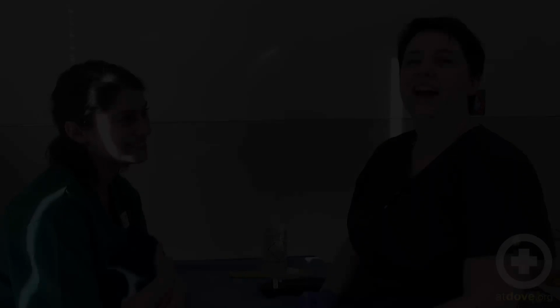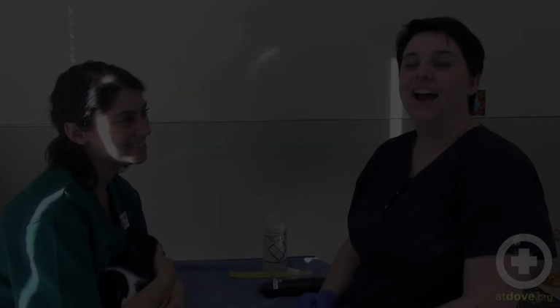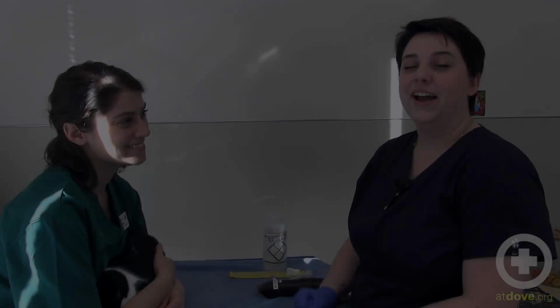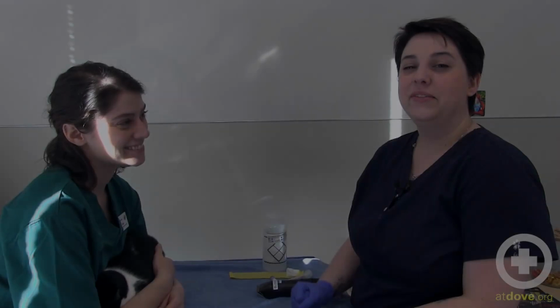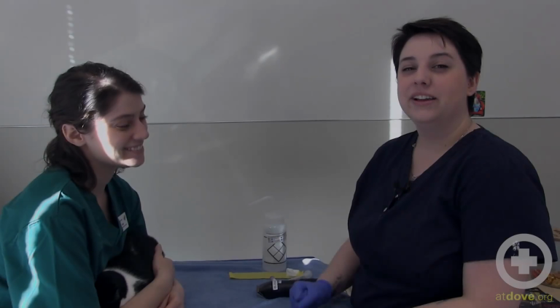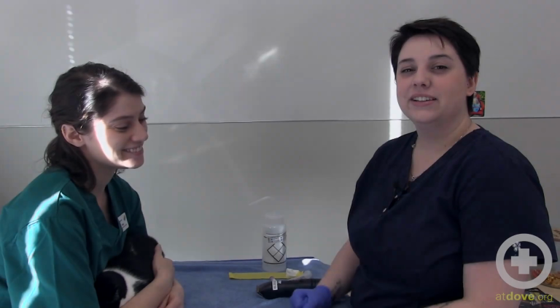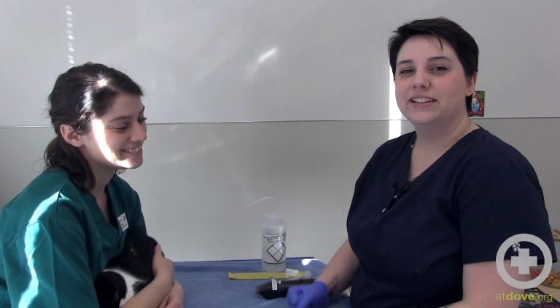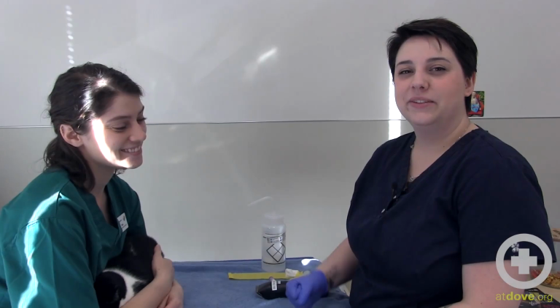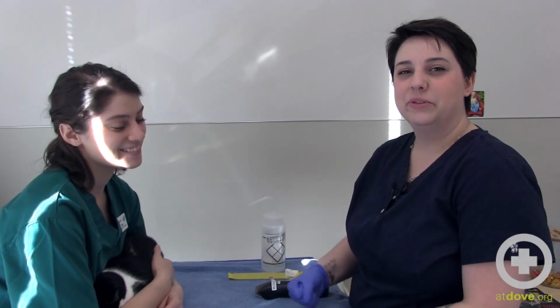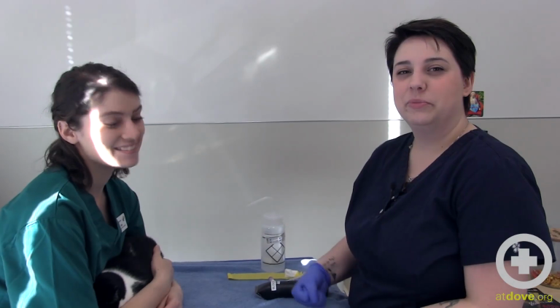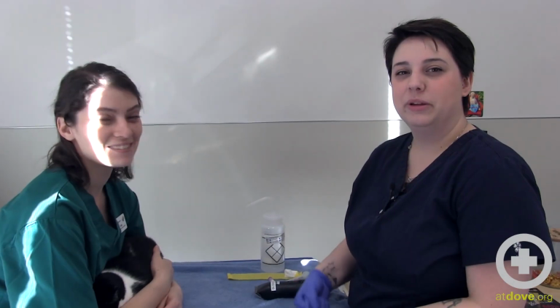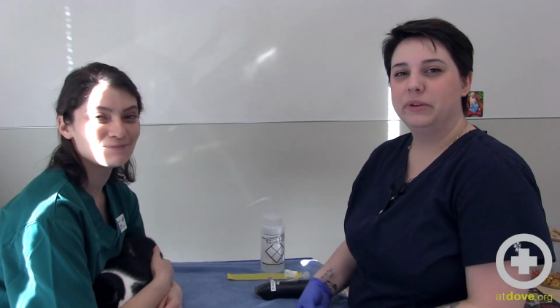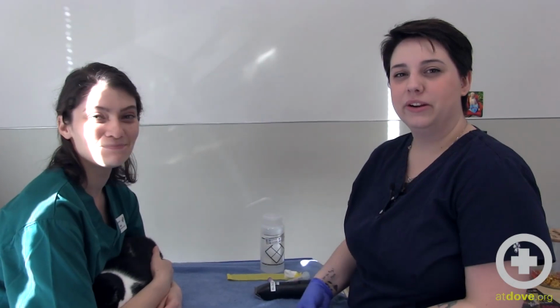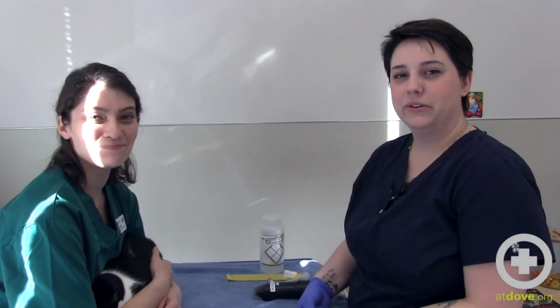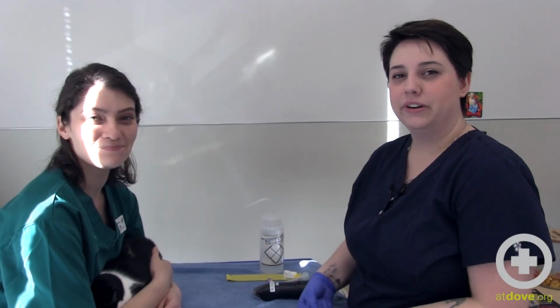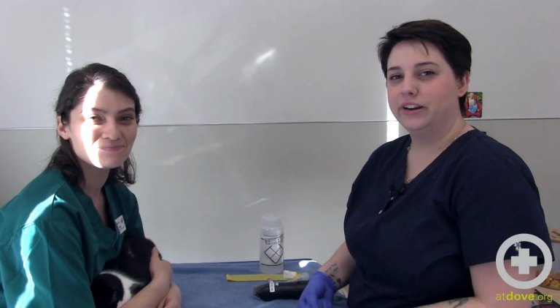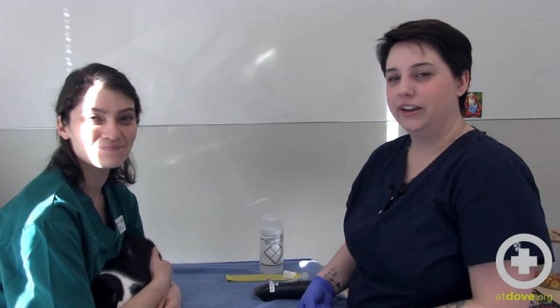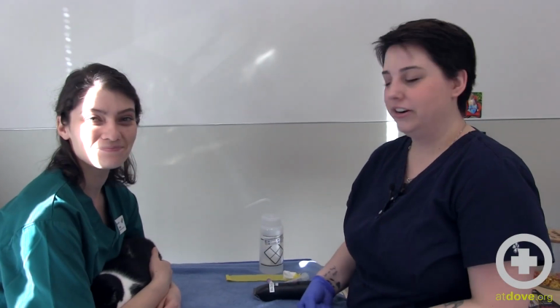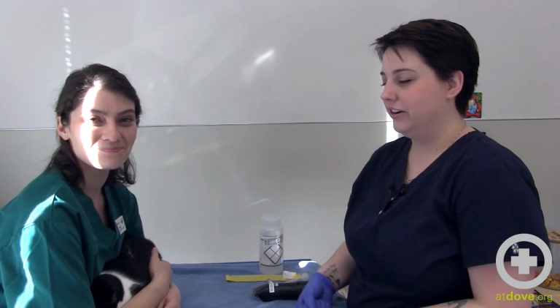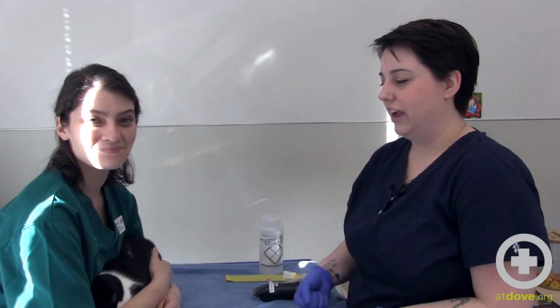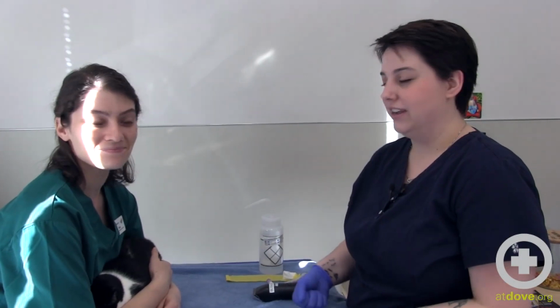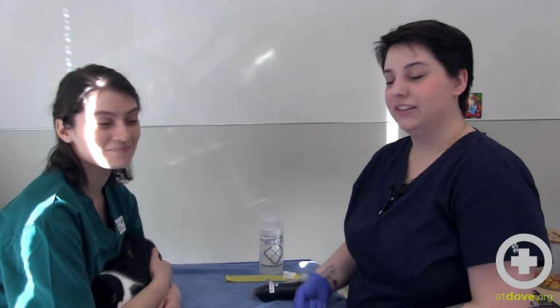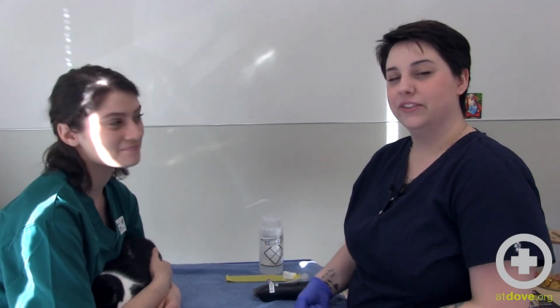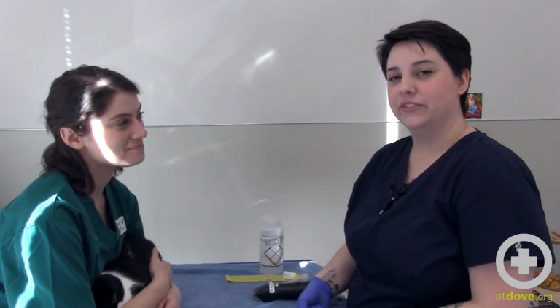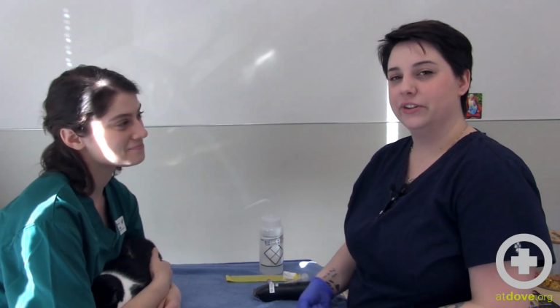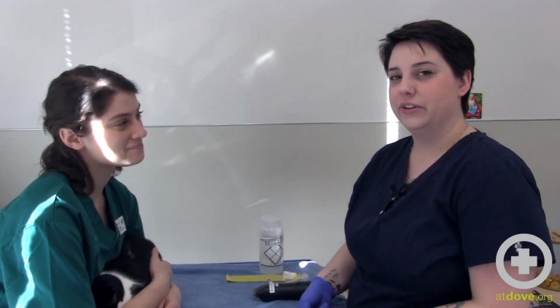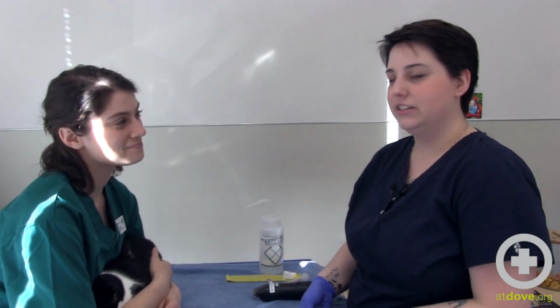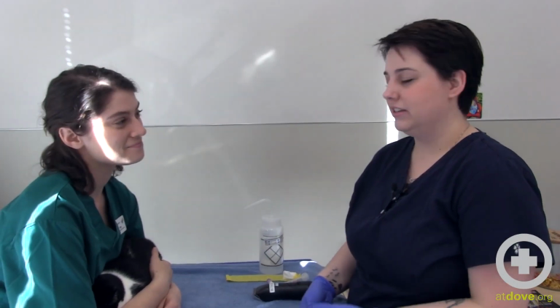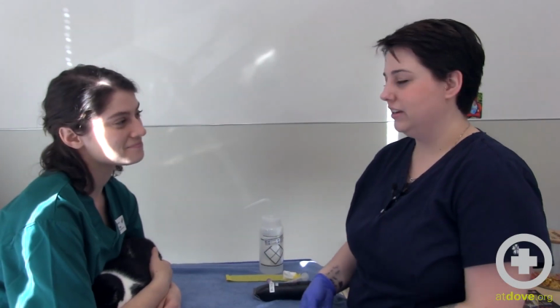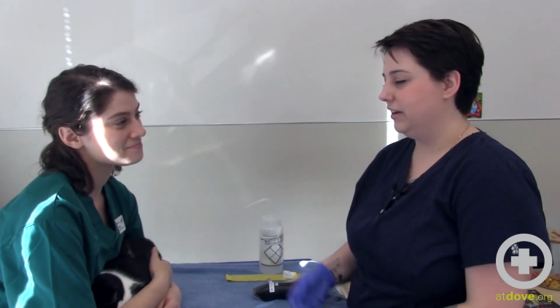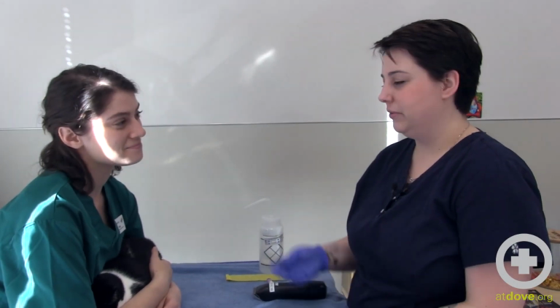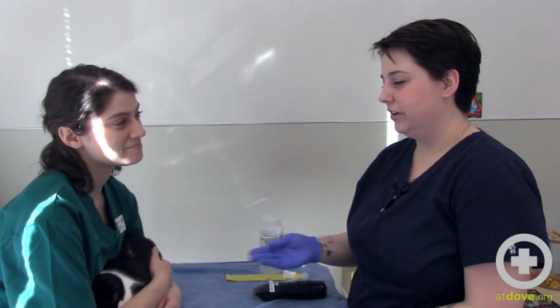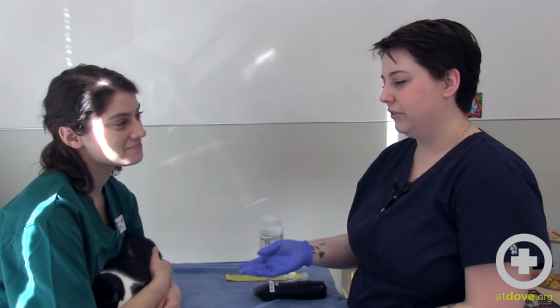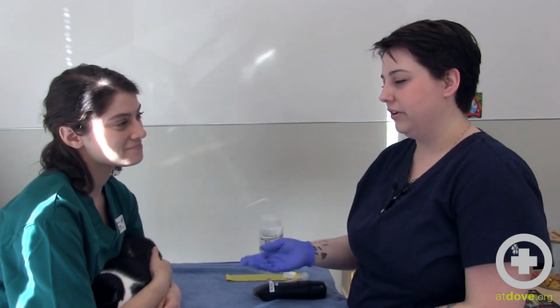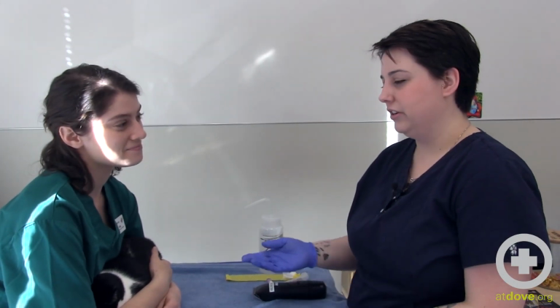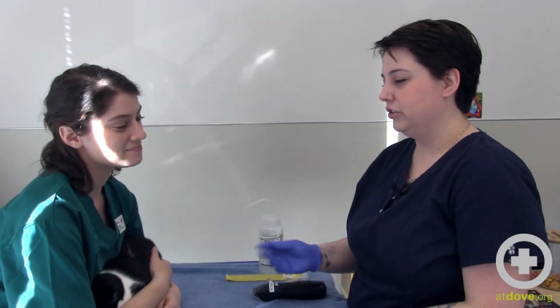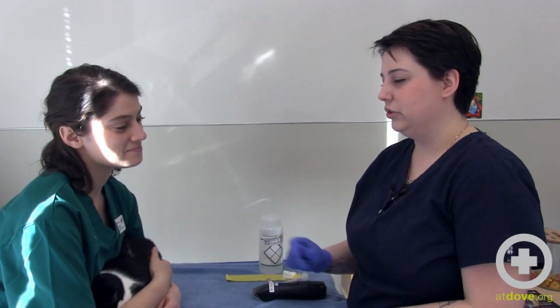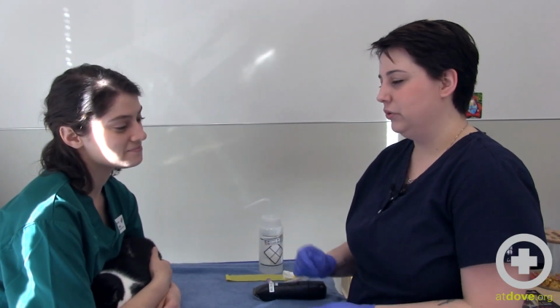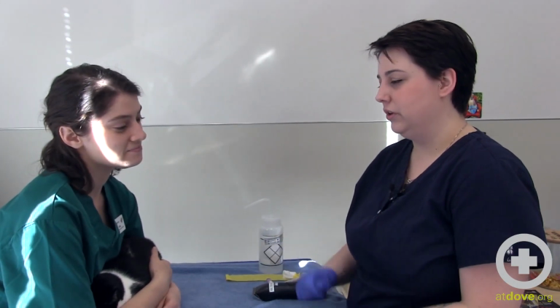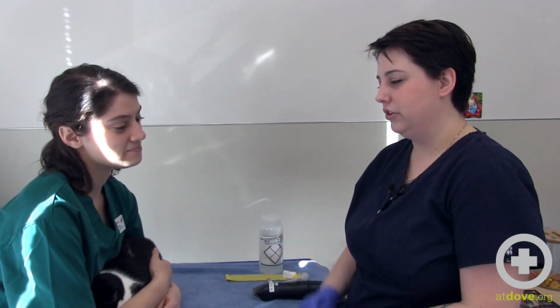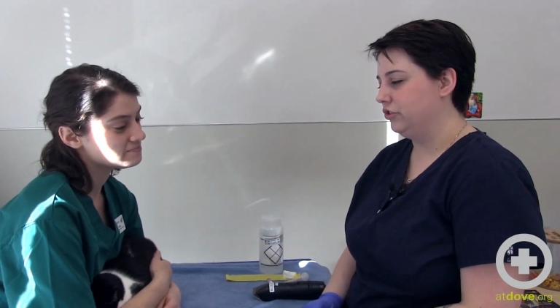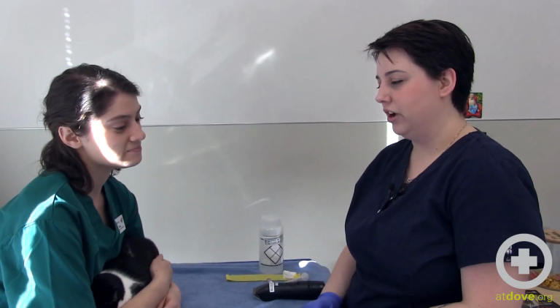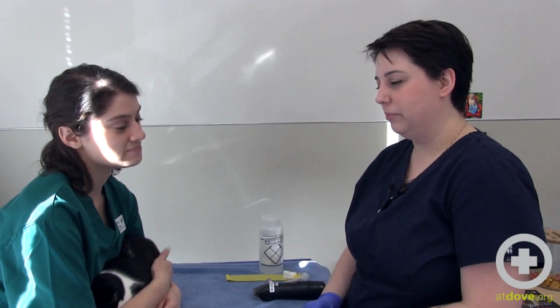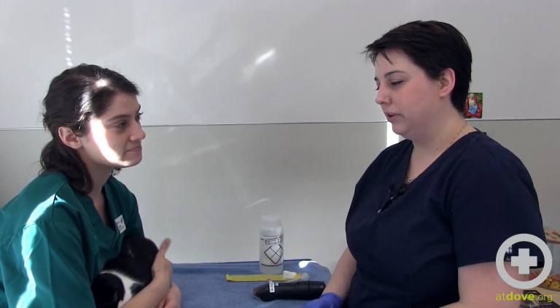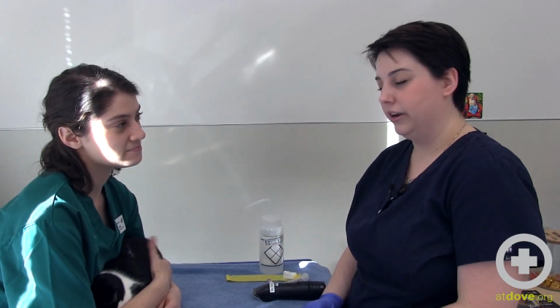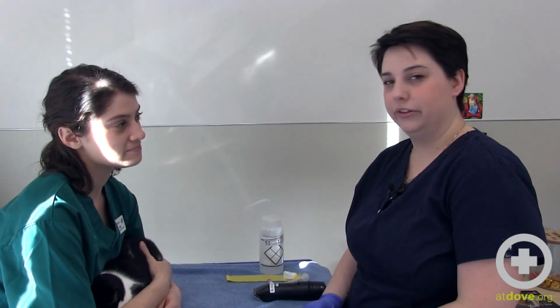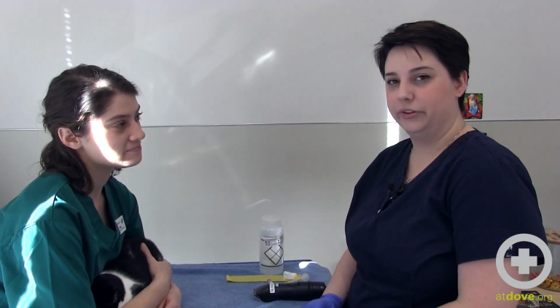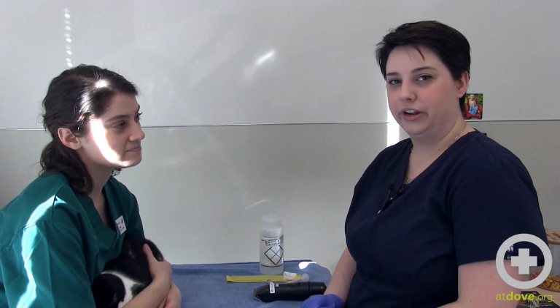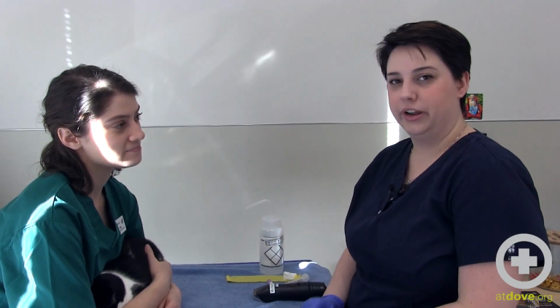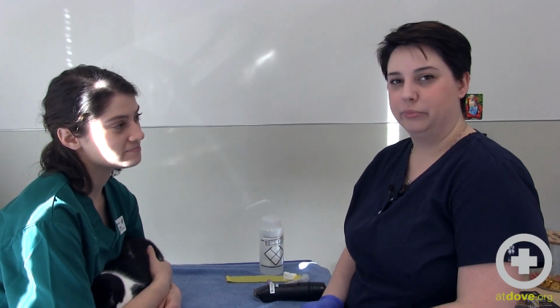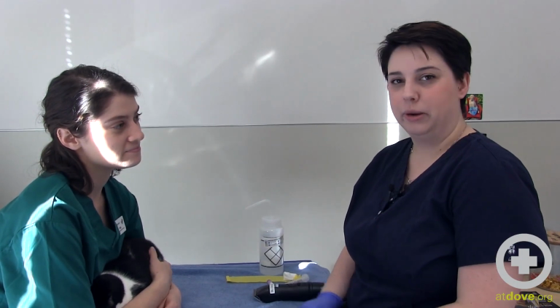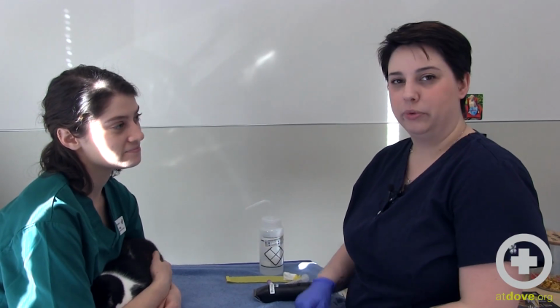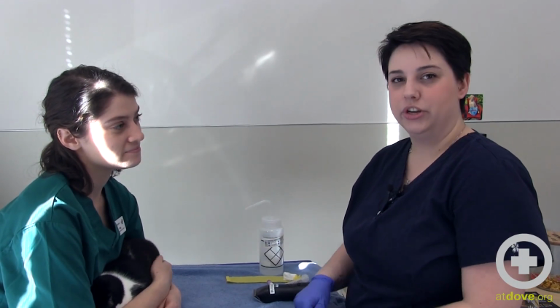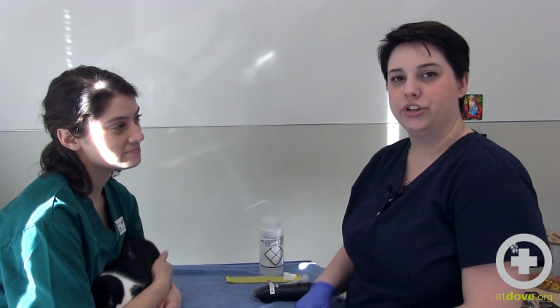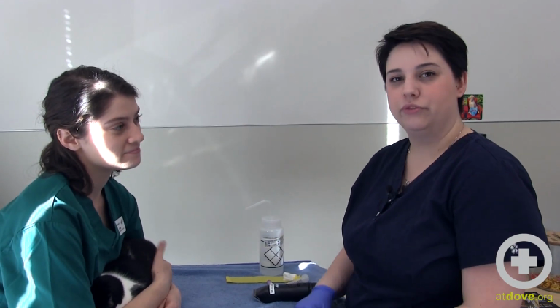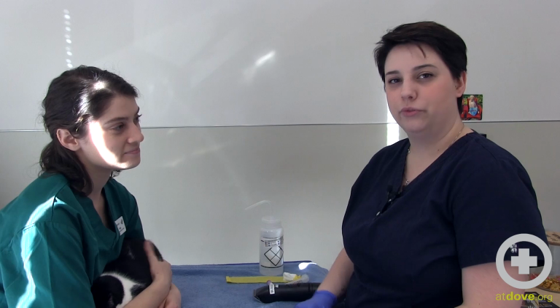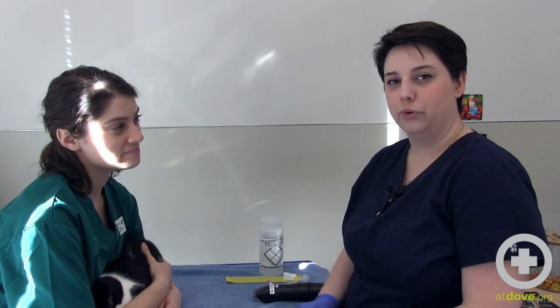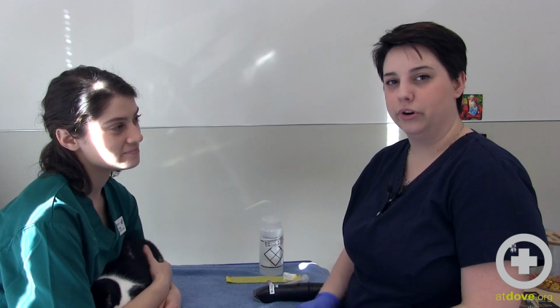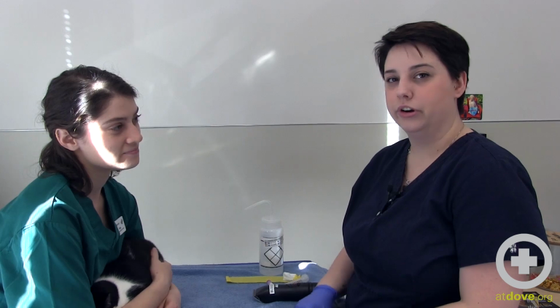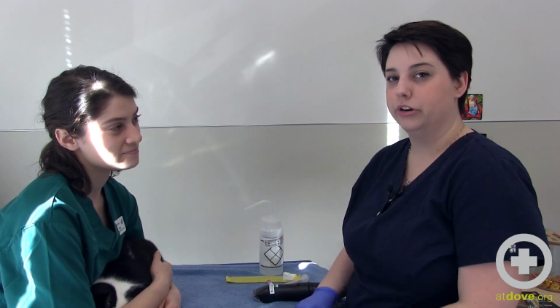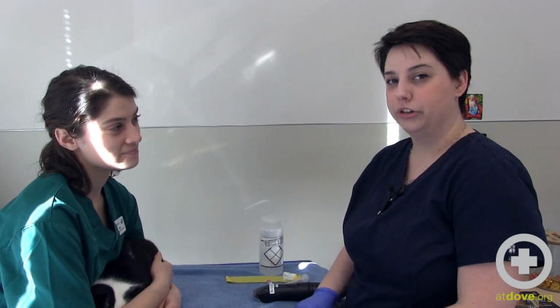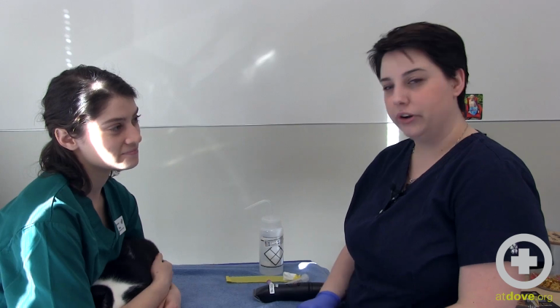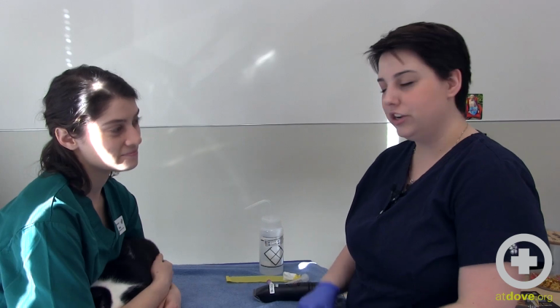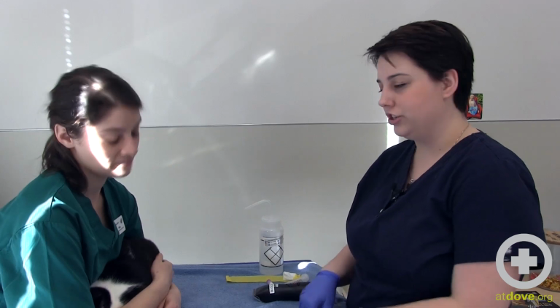I'm Kelsey. I'm the blood bank coordinator at Dove Lewis, and today we are going to draw blood on Luna in preparation for her donation.